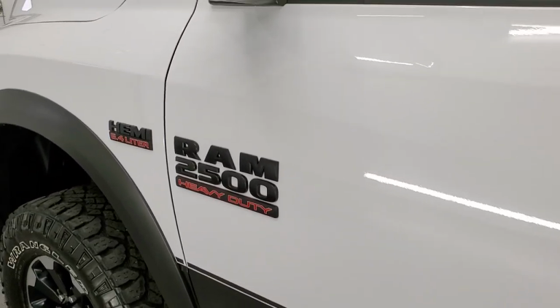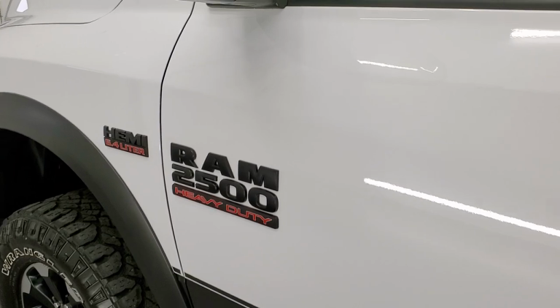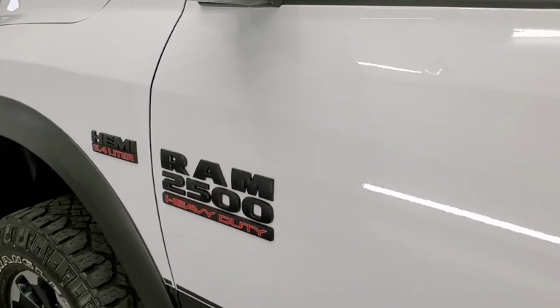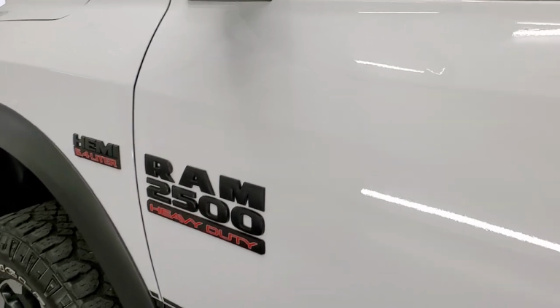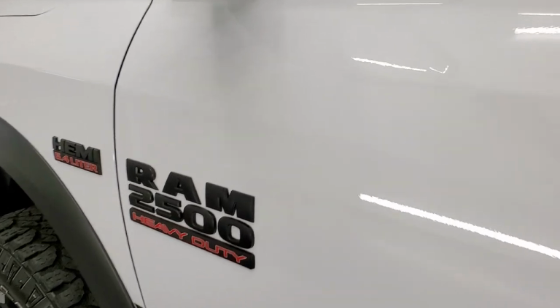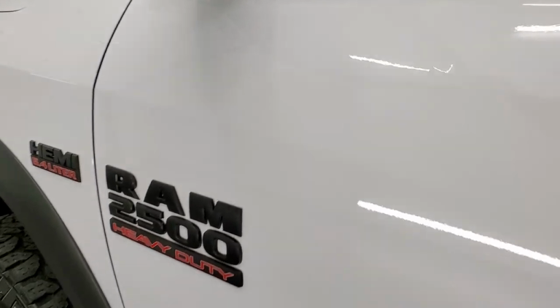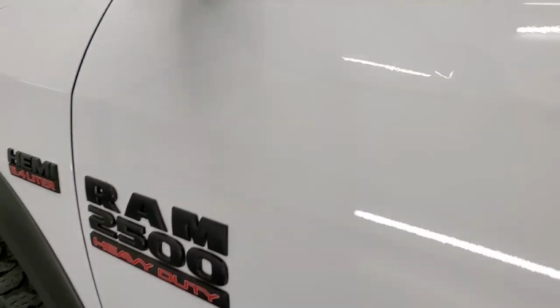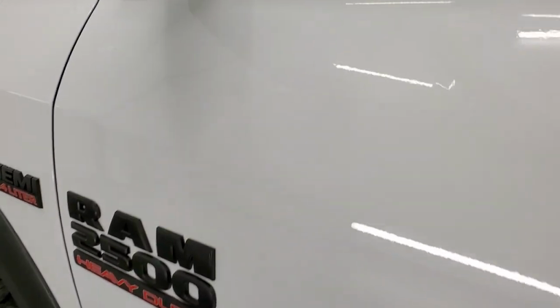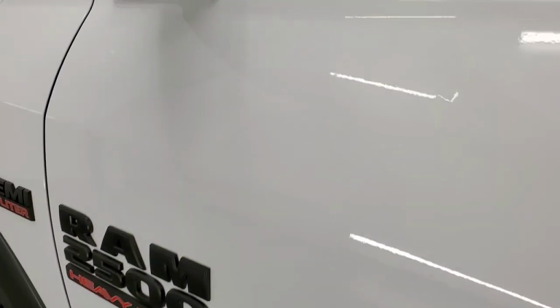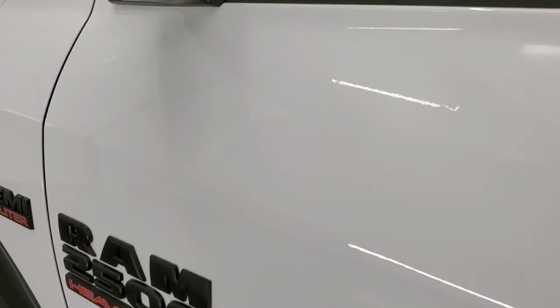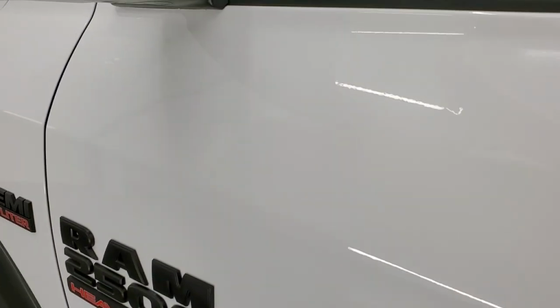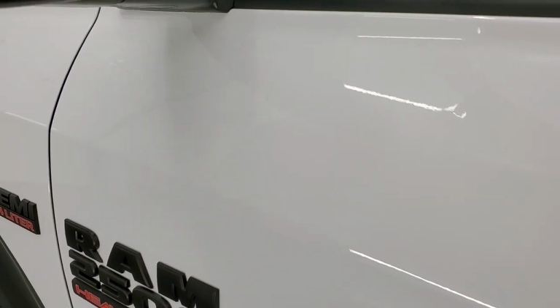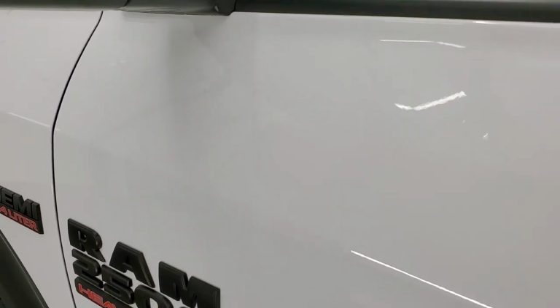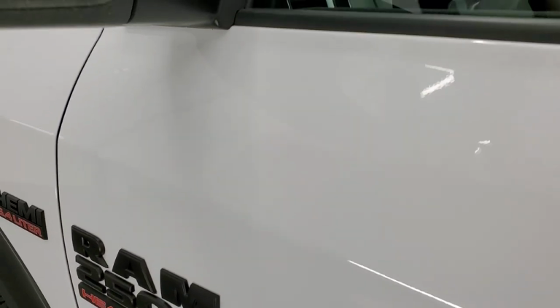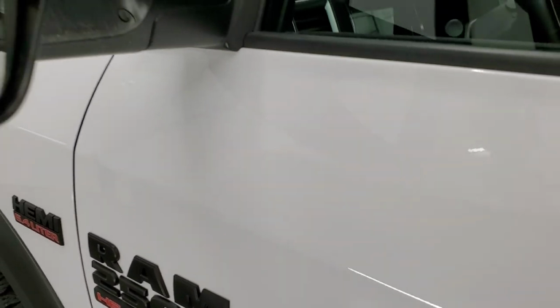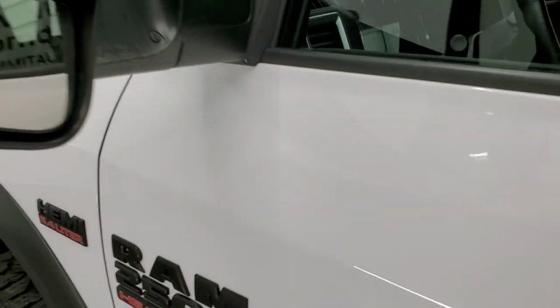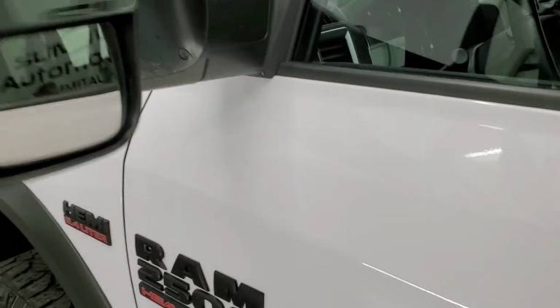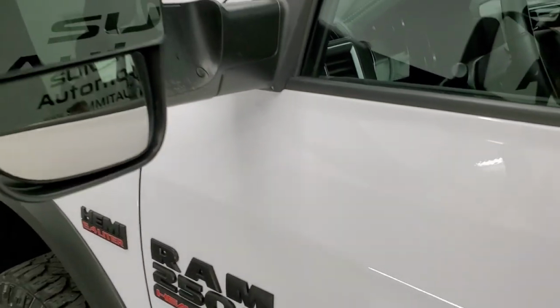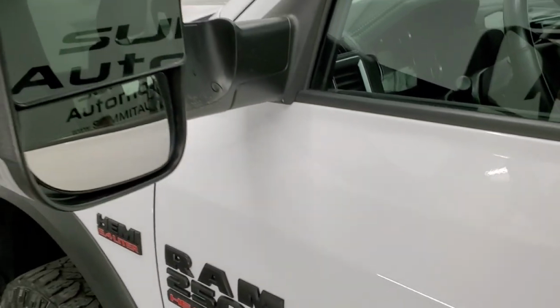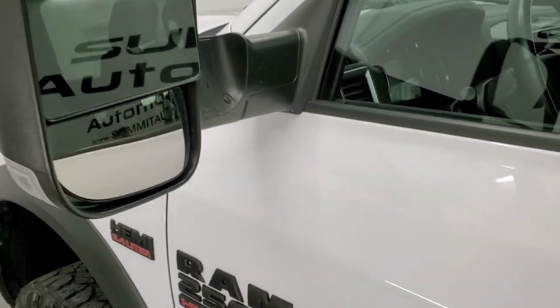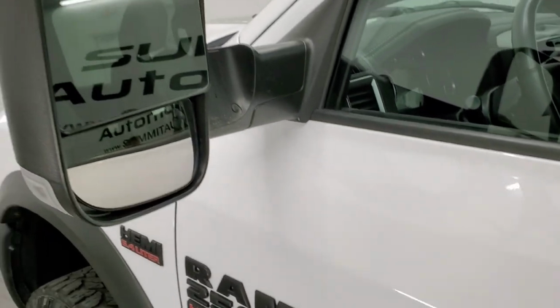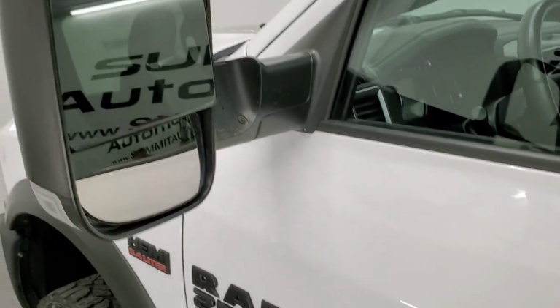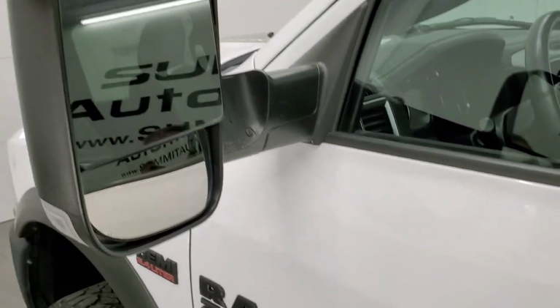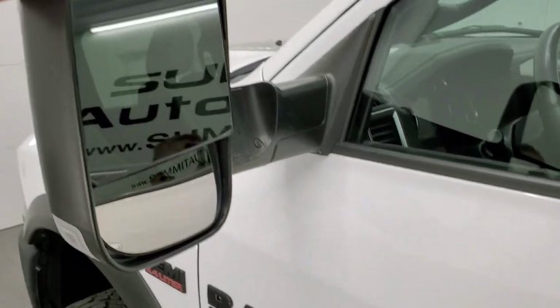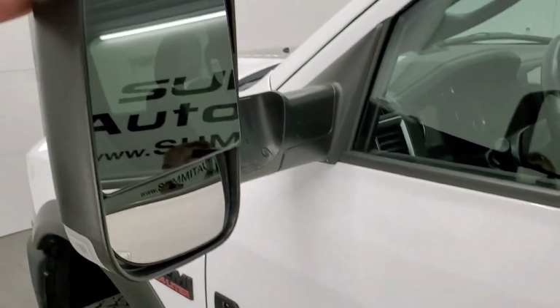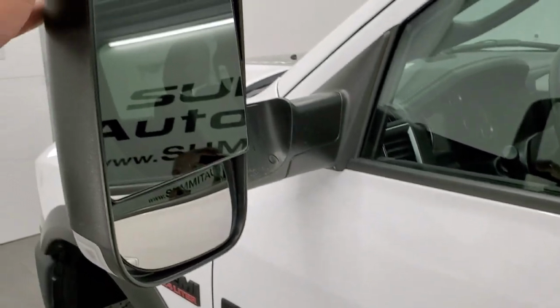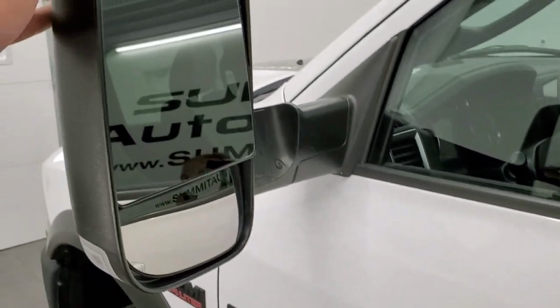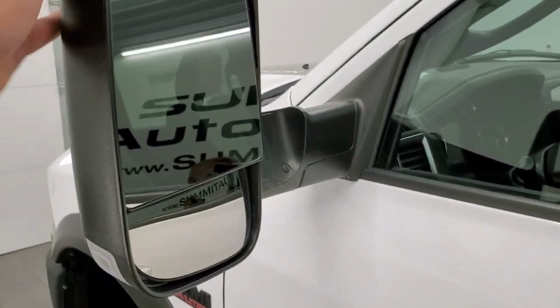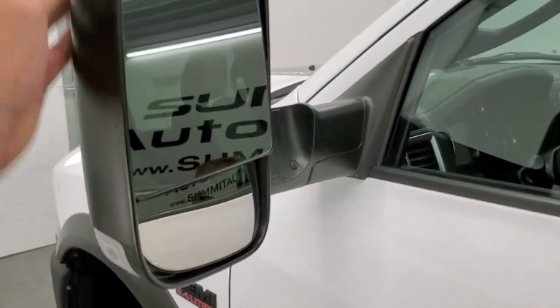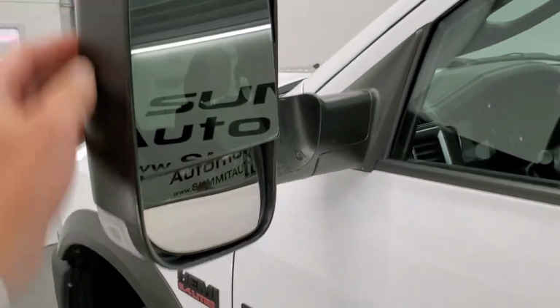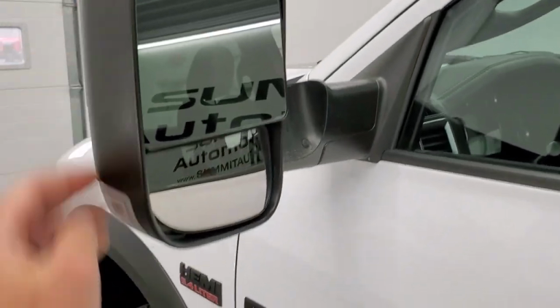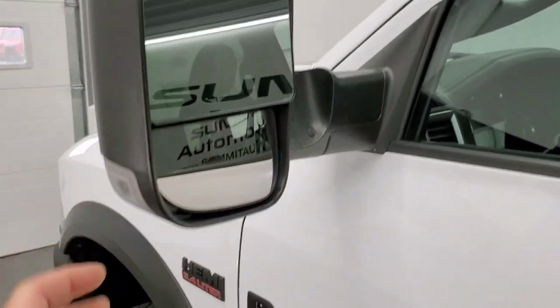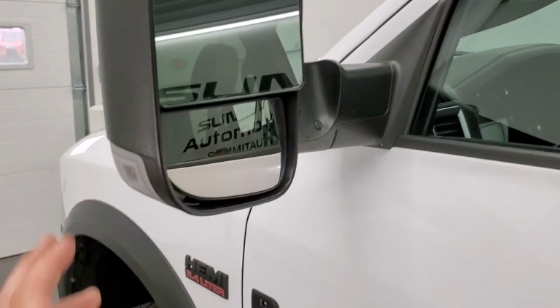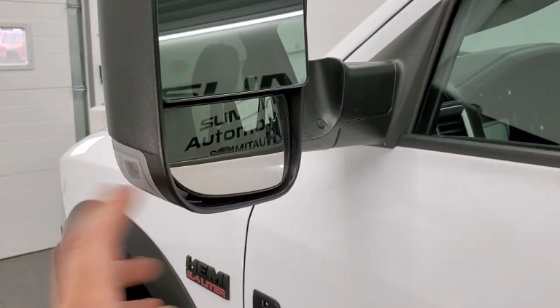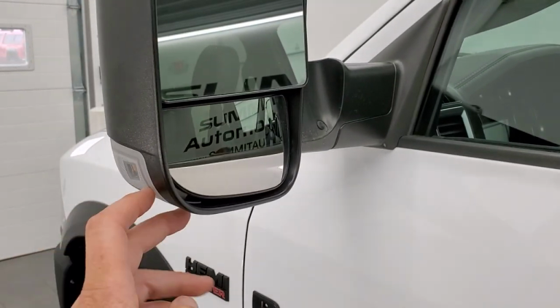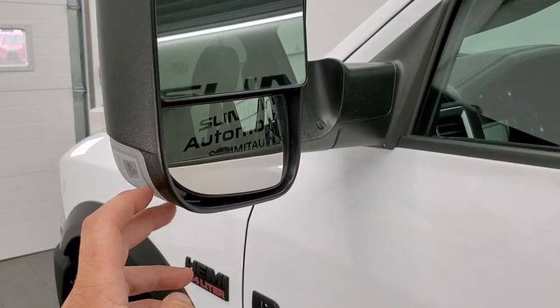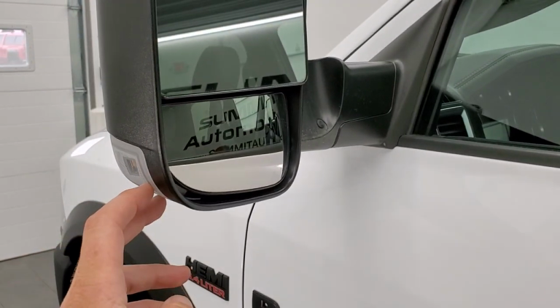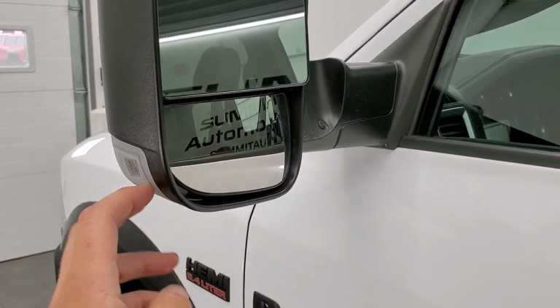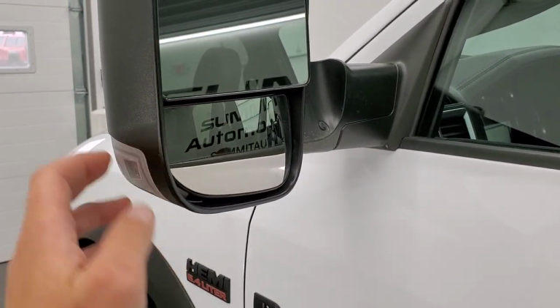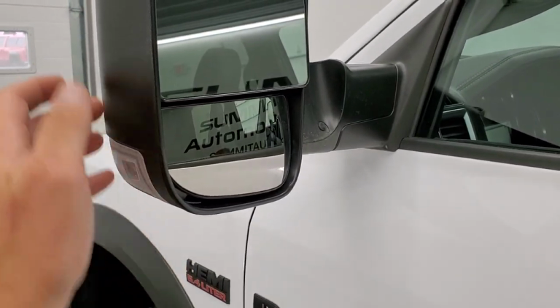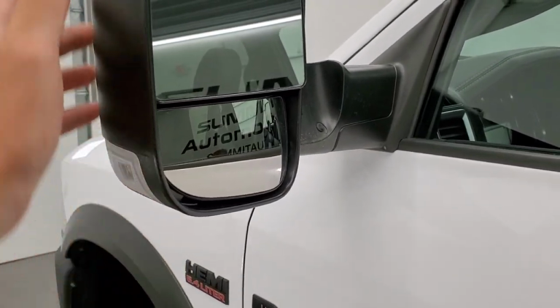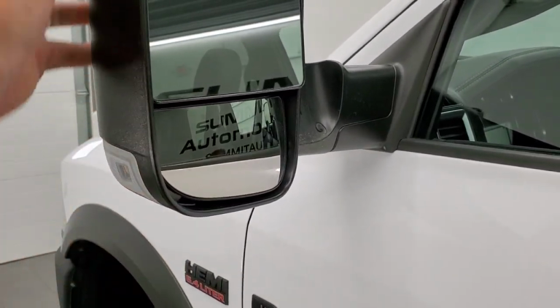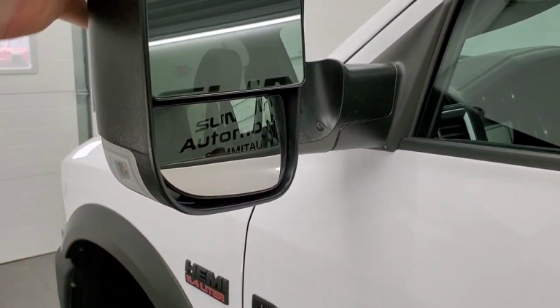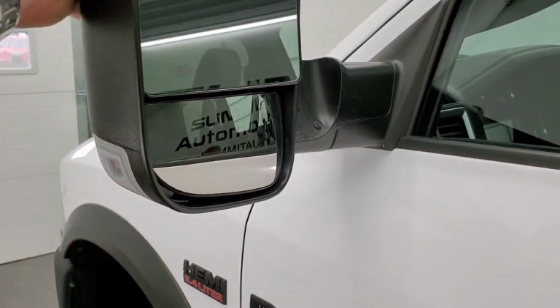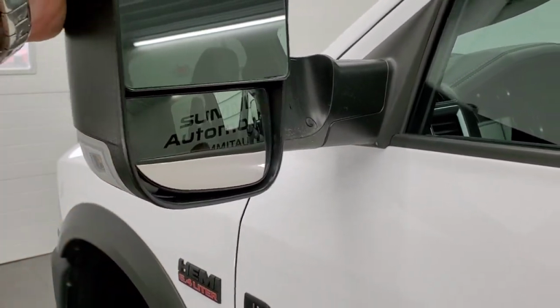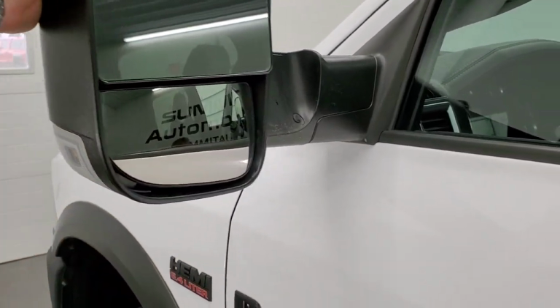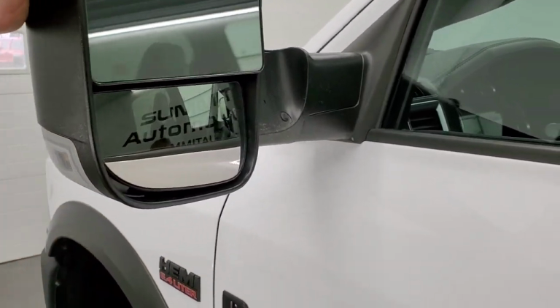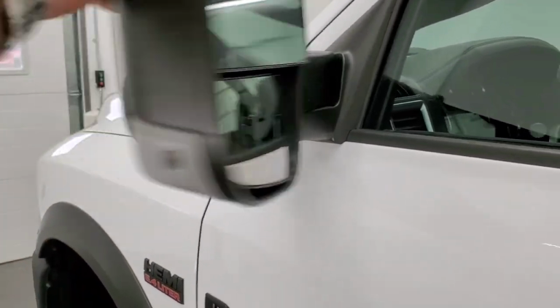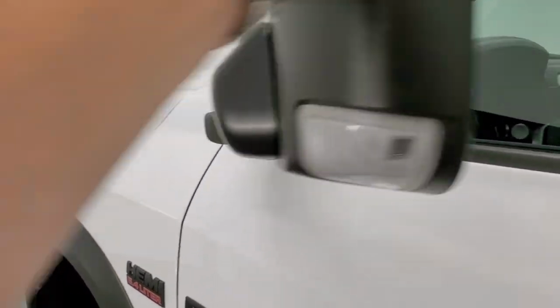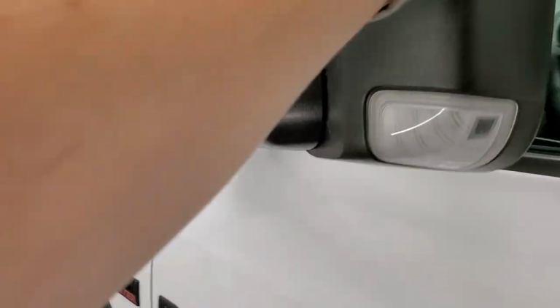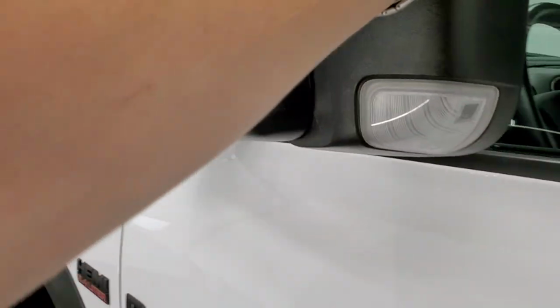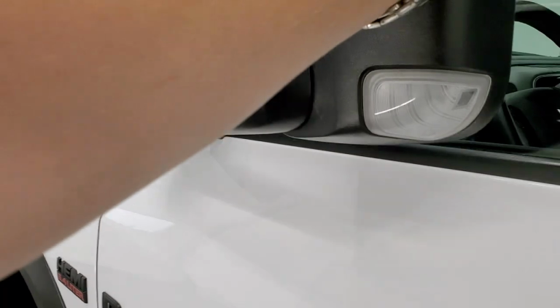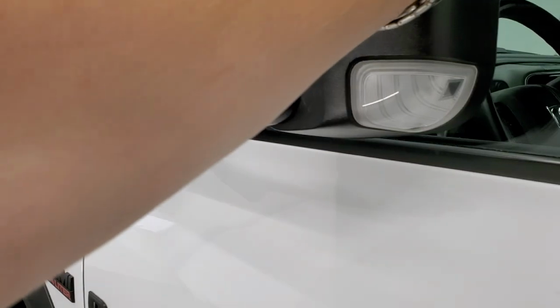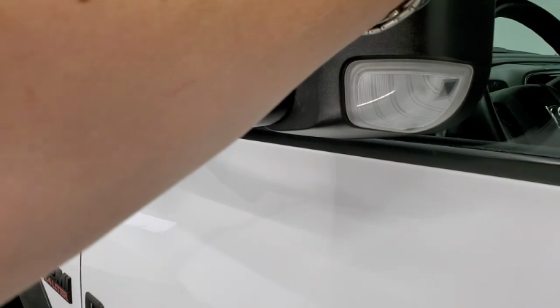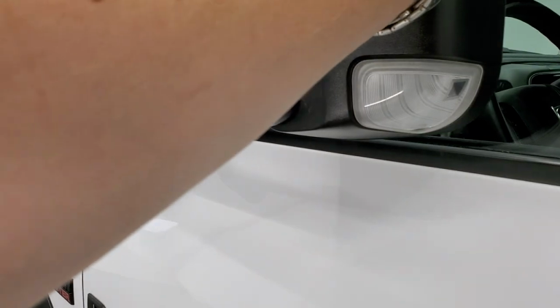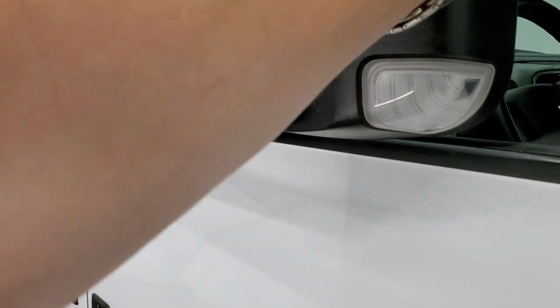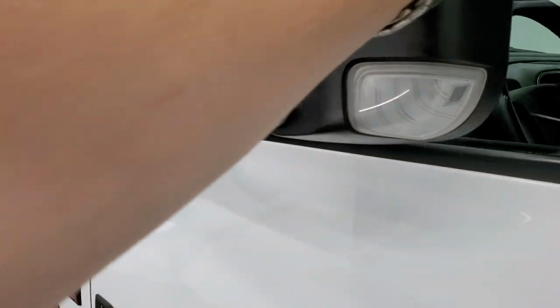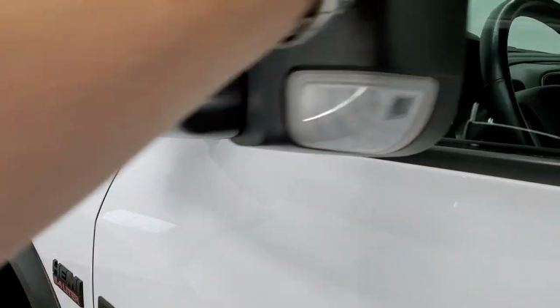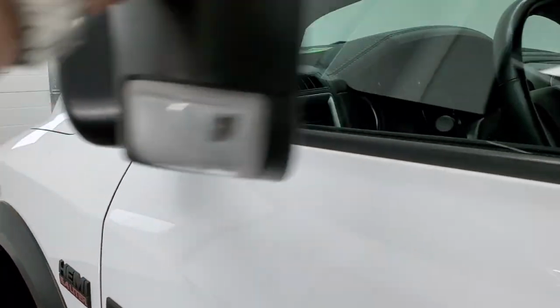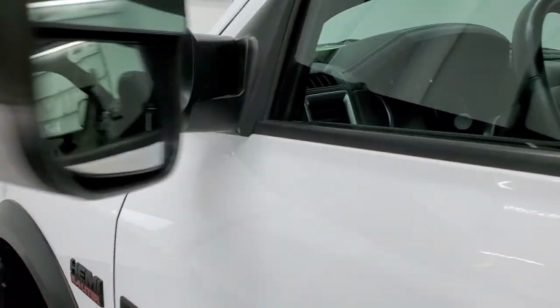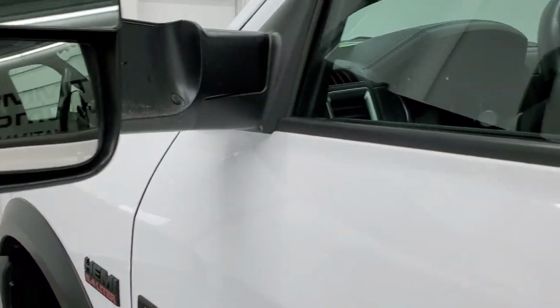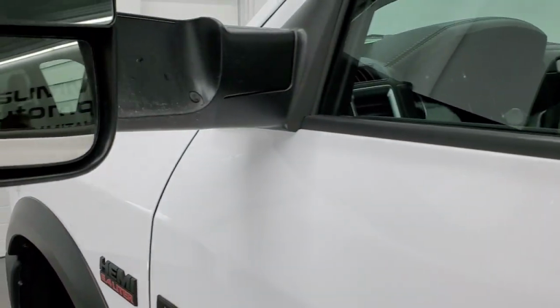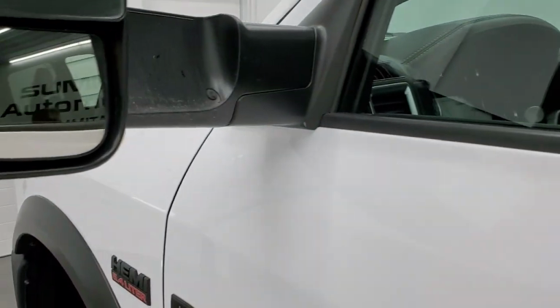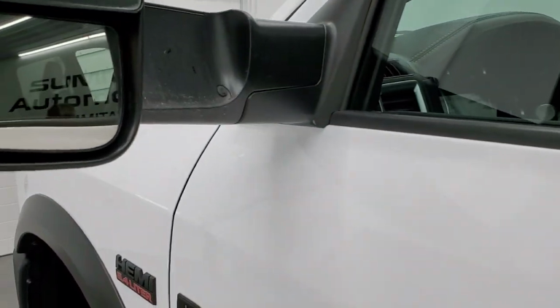It does have the fold-up tow mirrors — they're heated, they have built-in directional signals, and they also fold in like so.